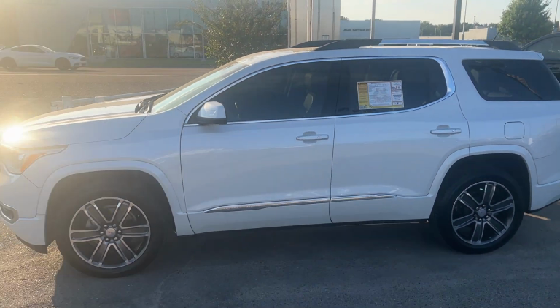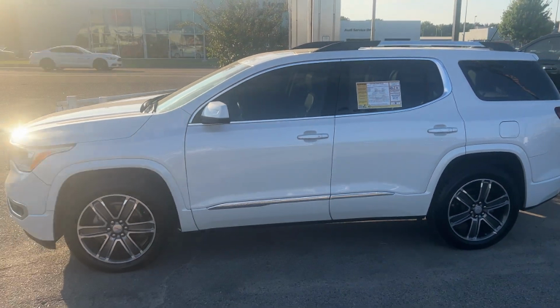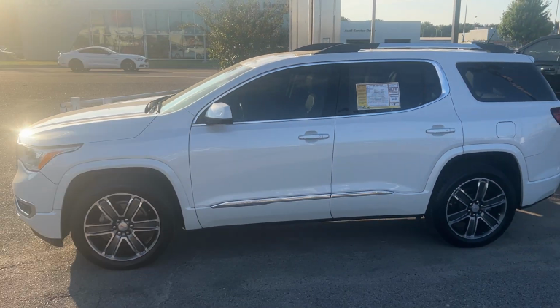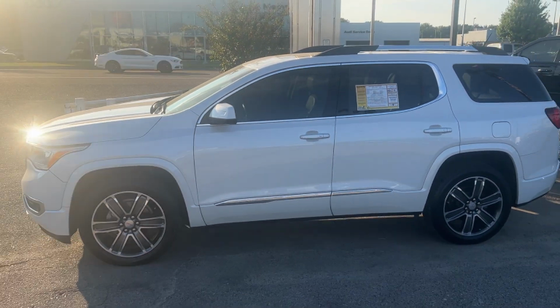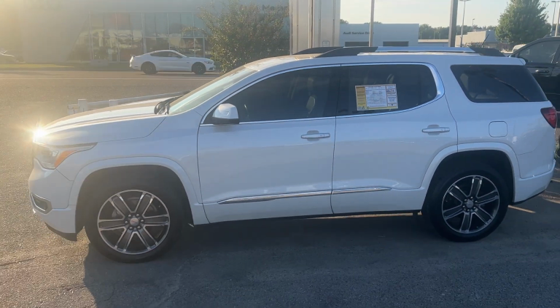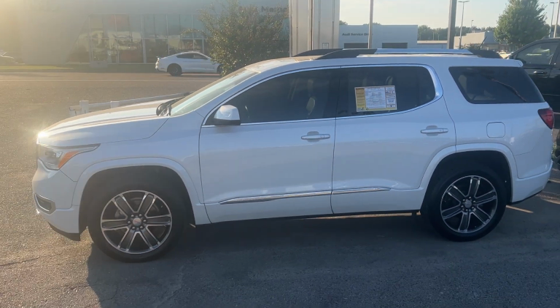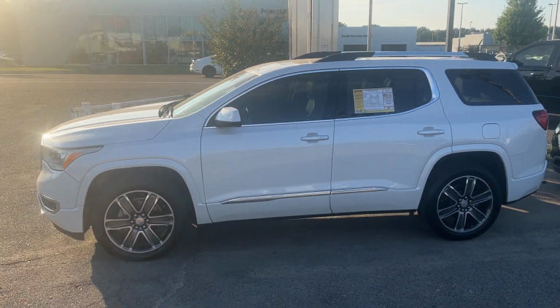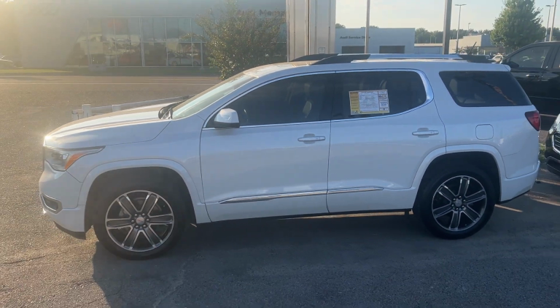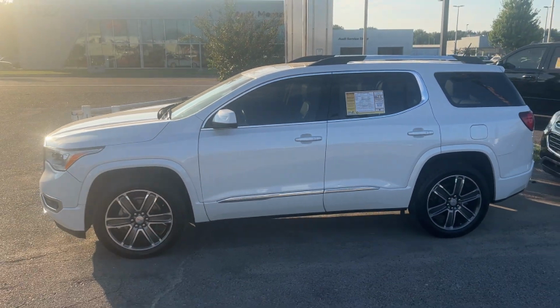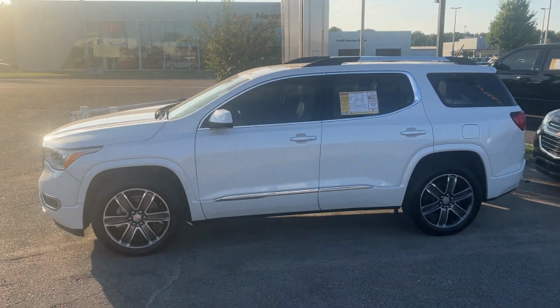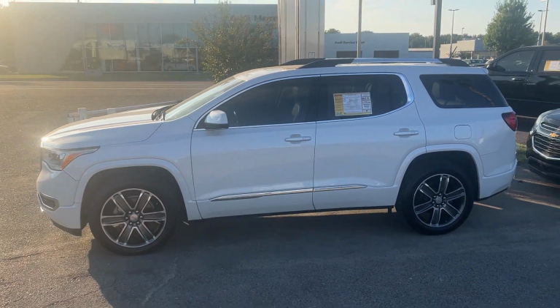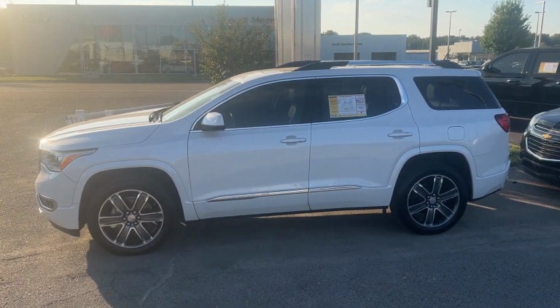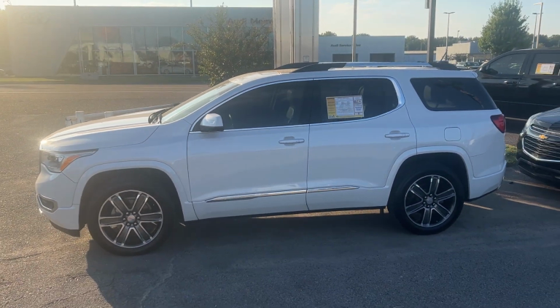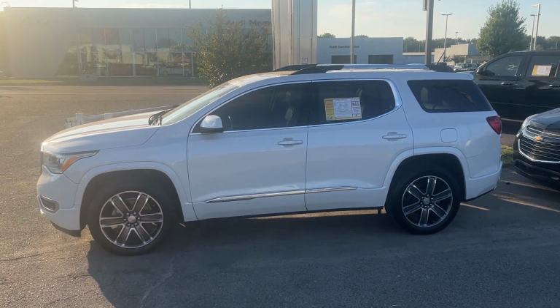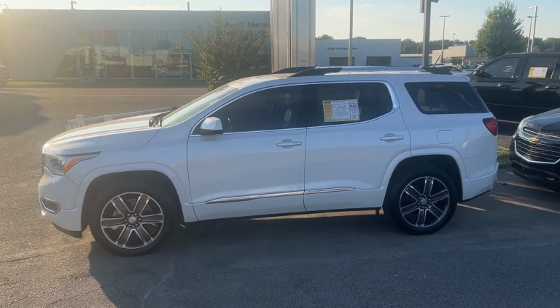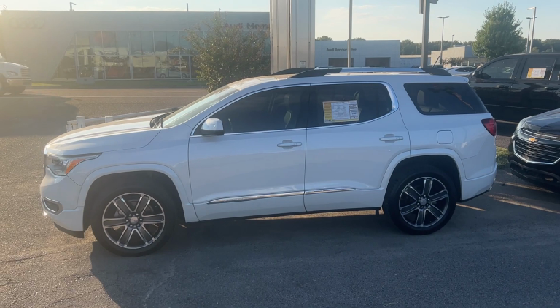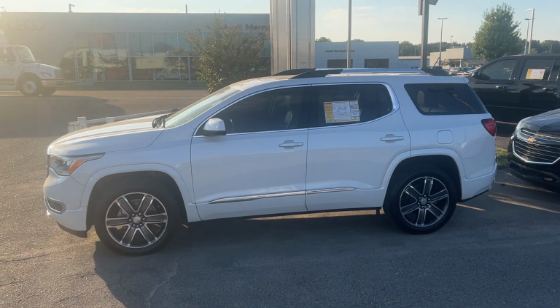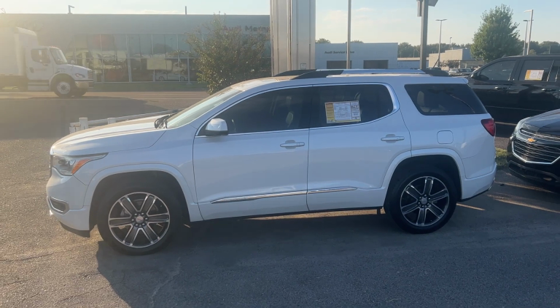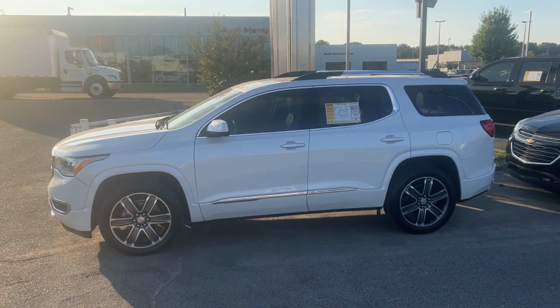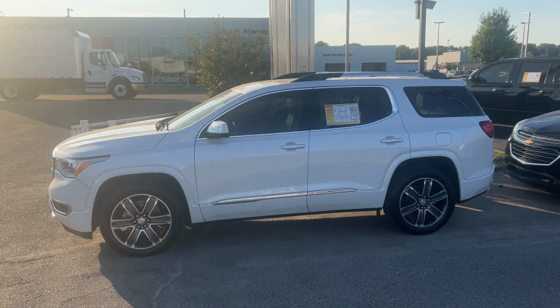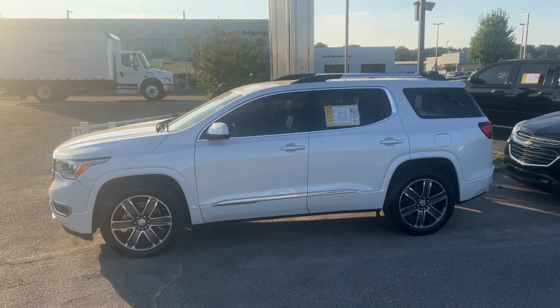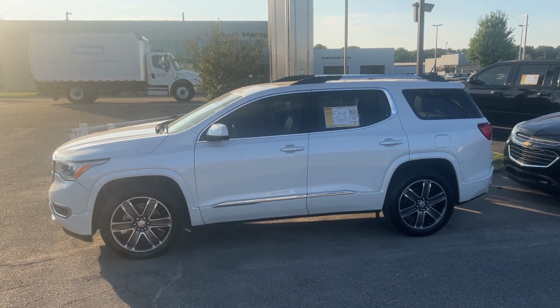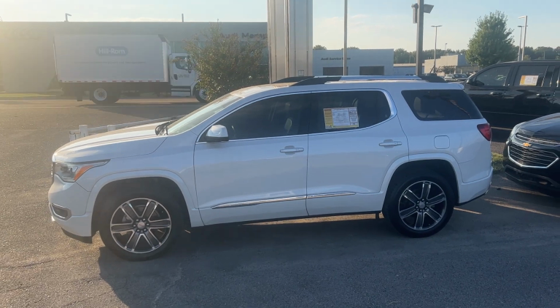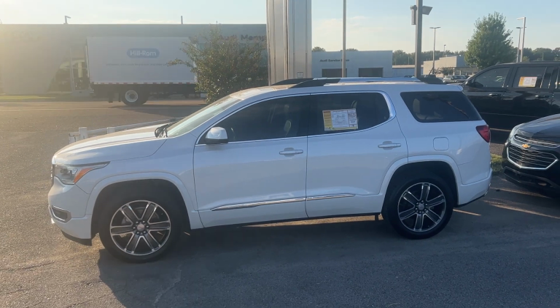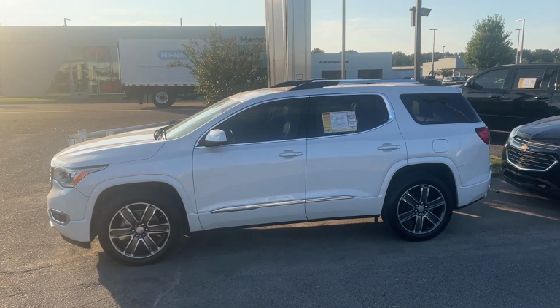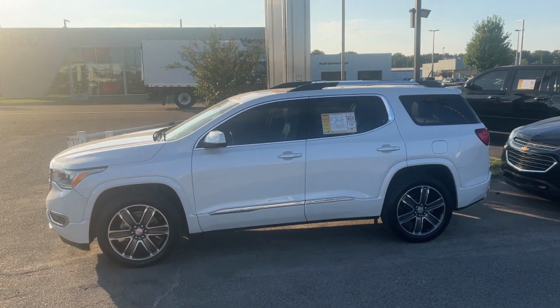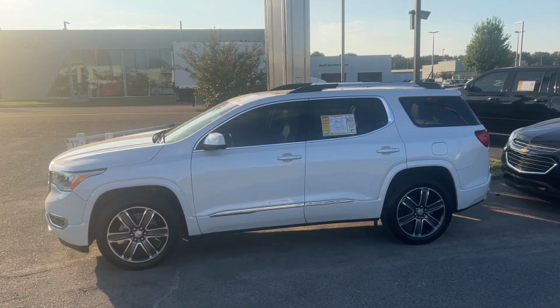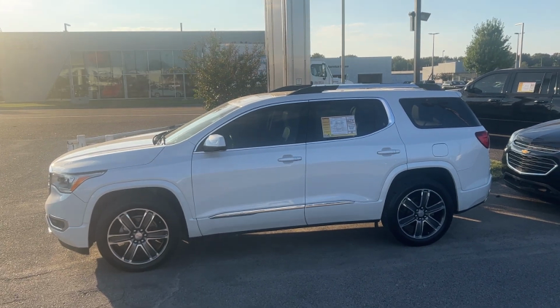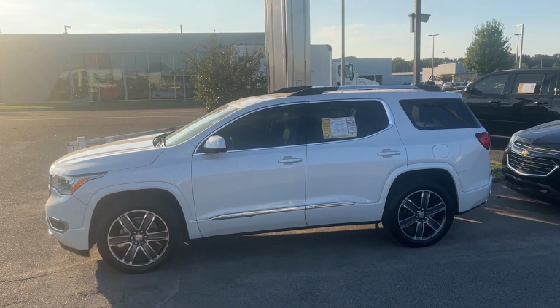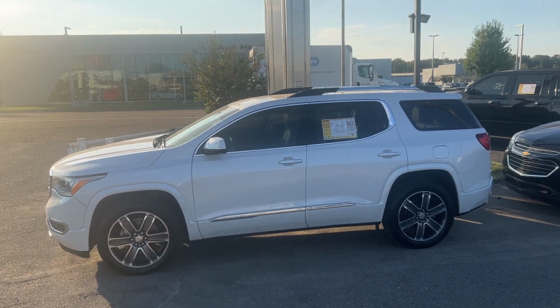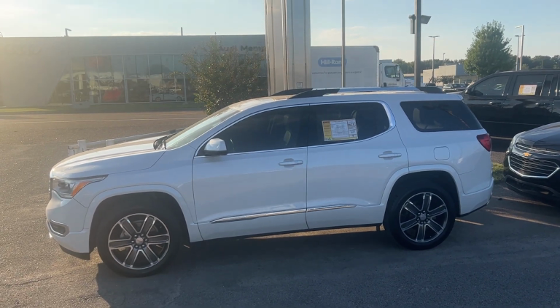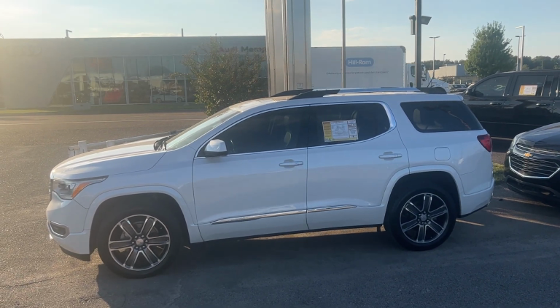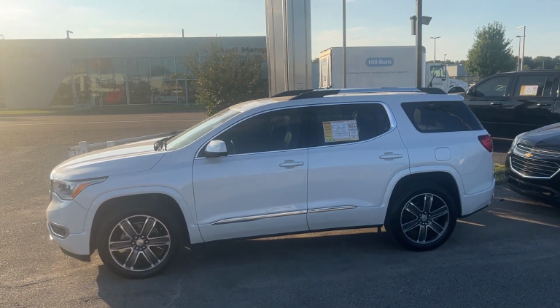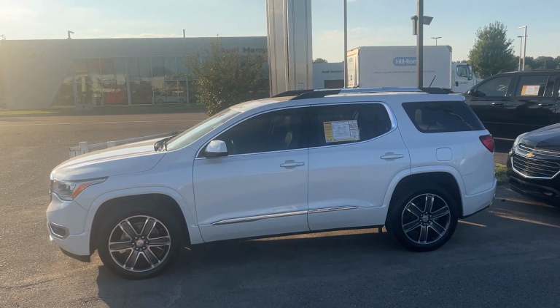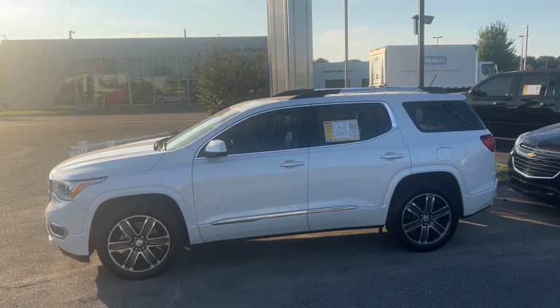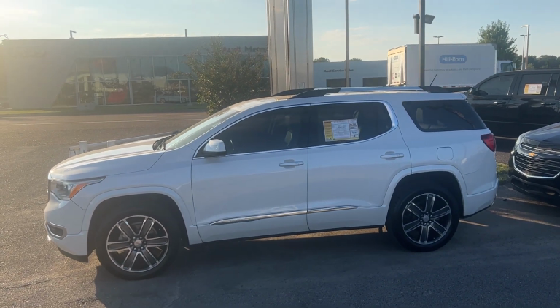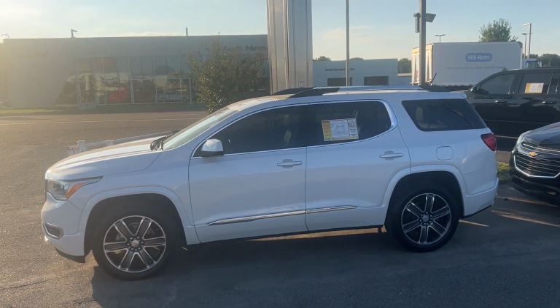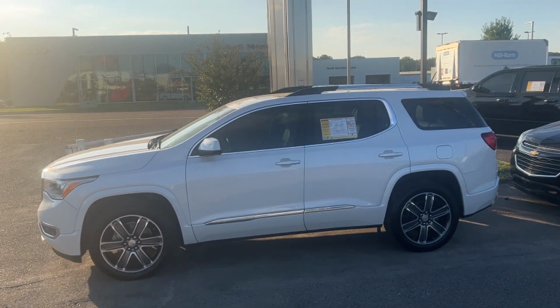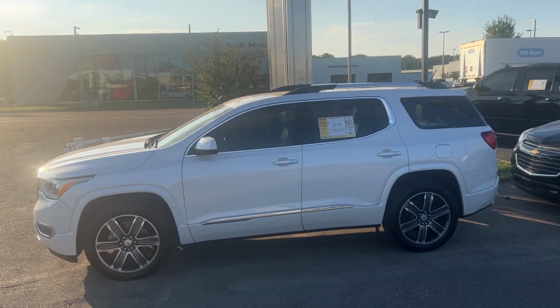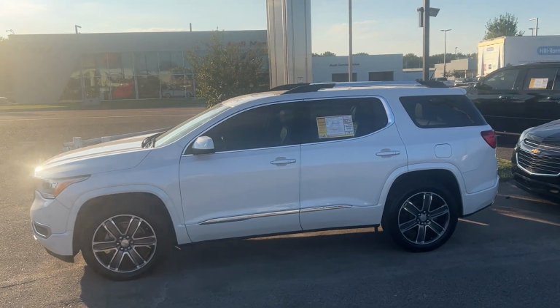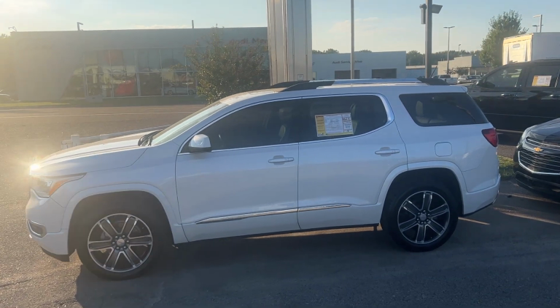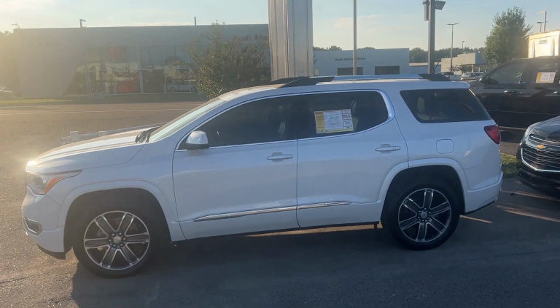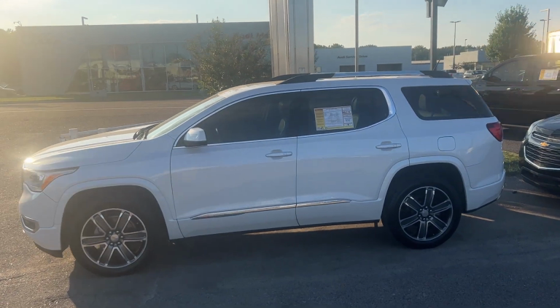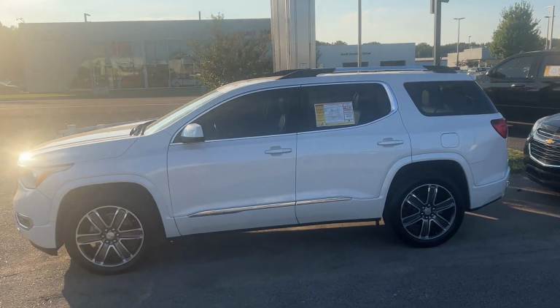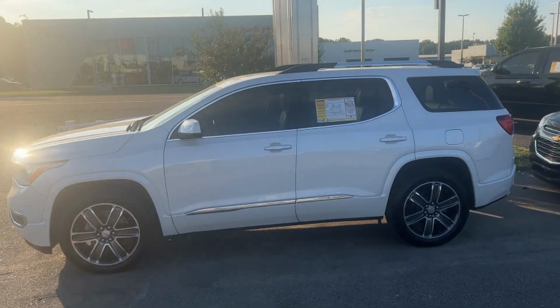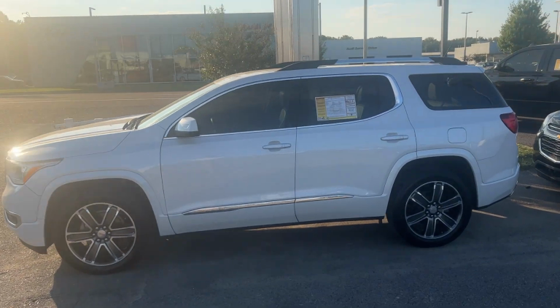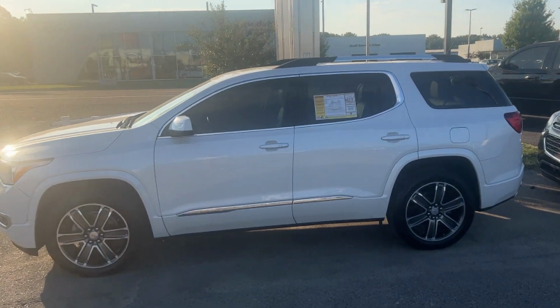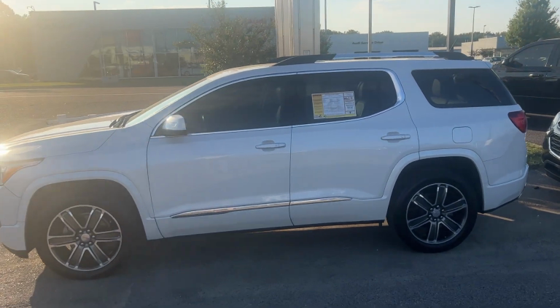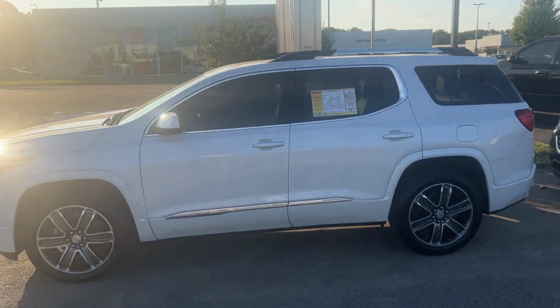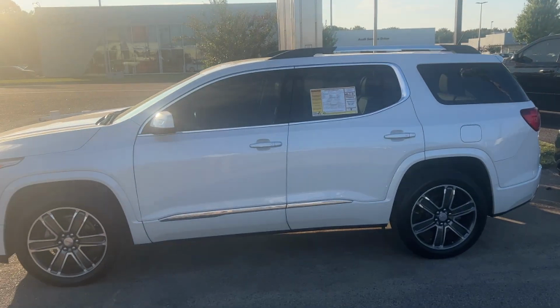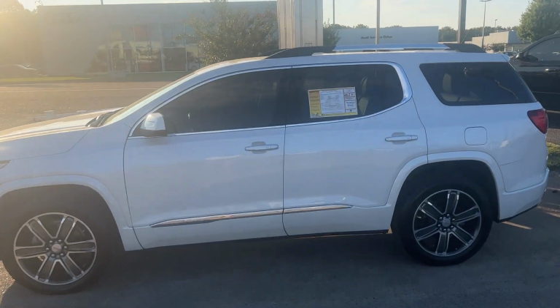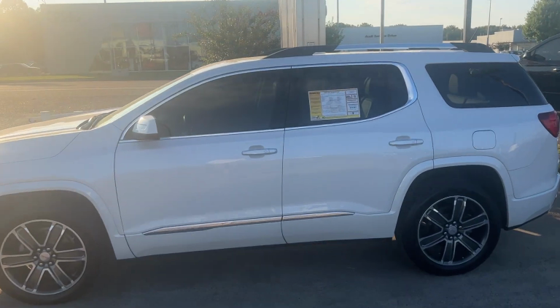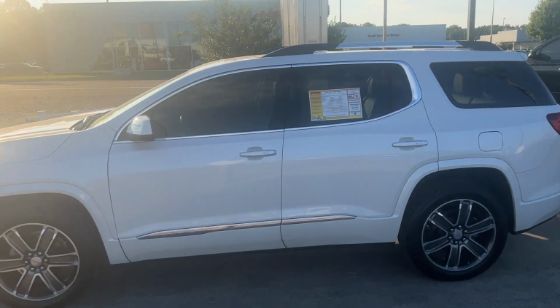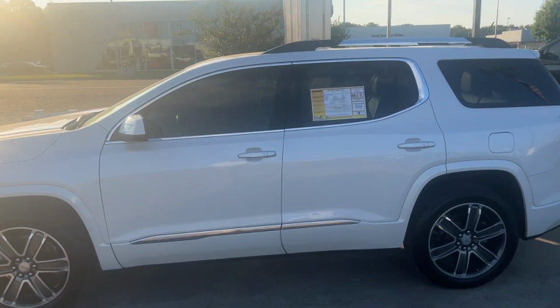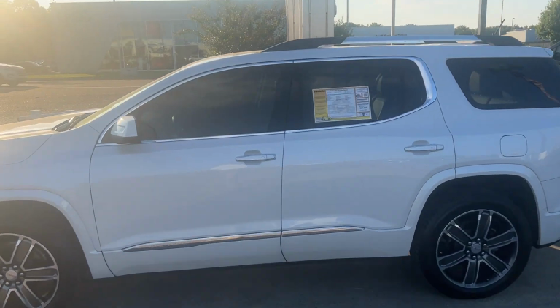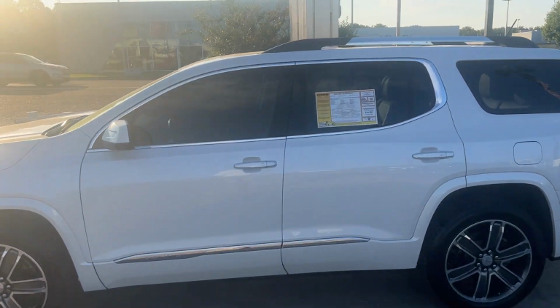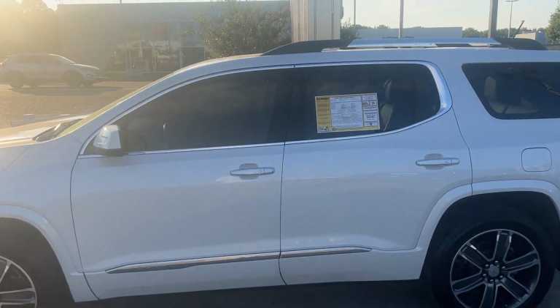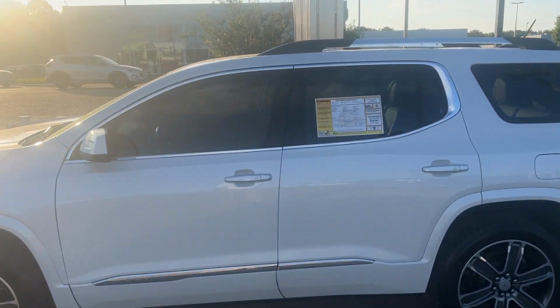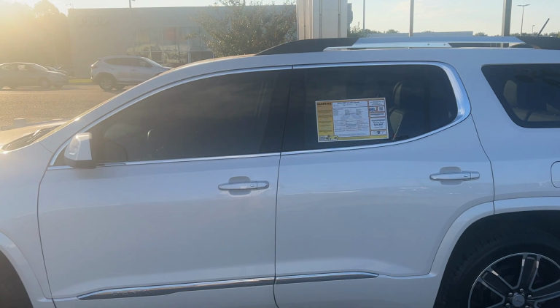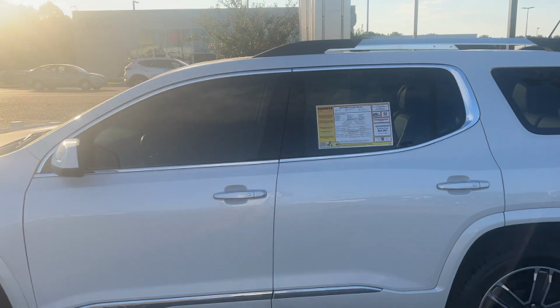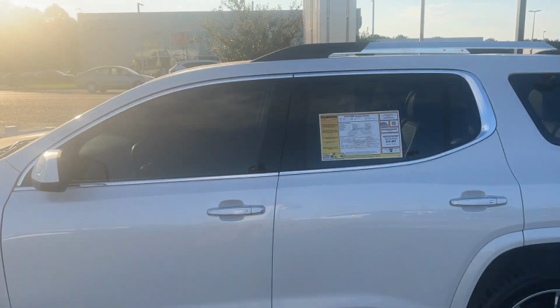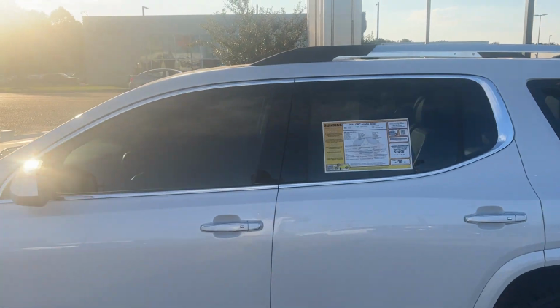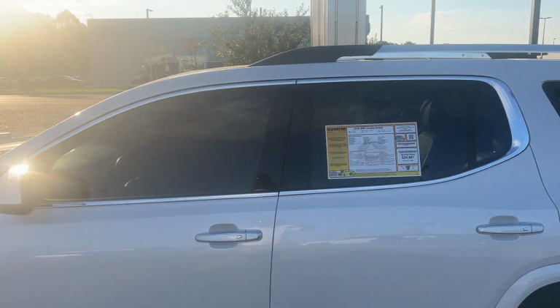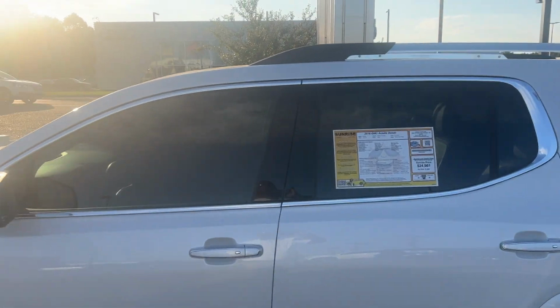Let's get a good look at this vehicle. Wow, that is a nice ride — clean ride. White Frost tricote.